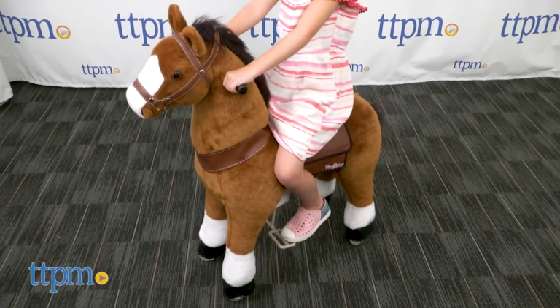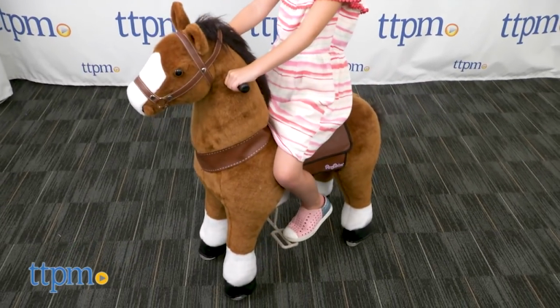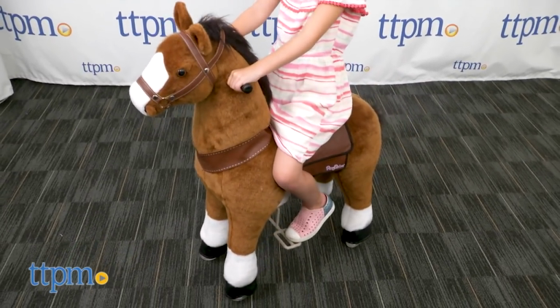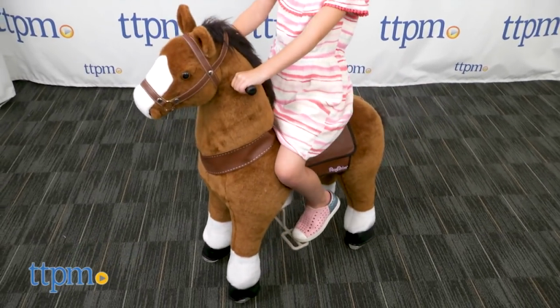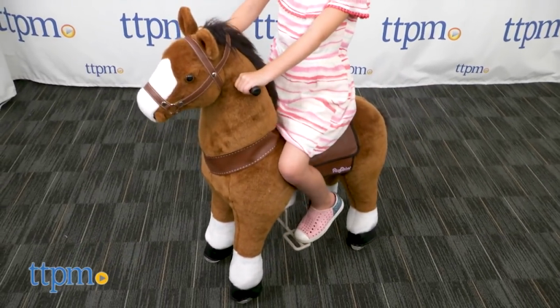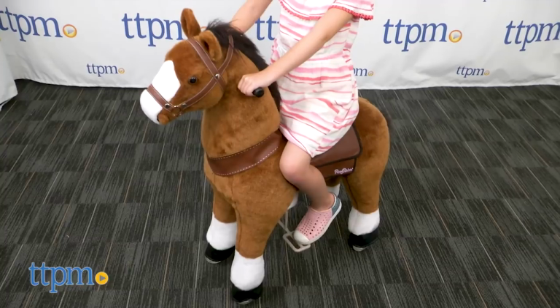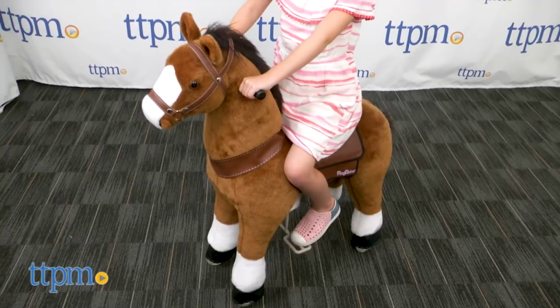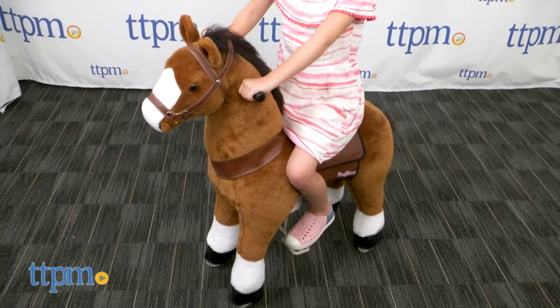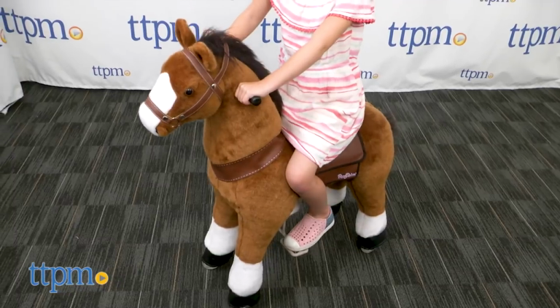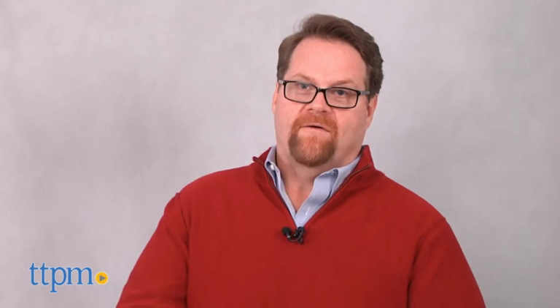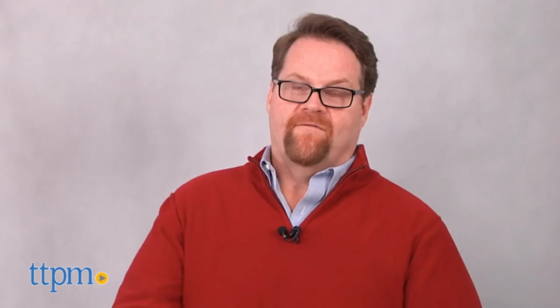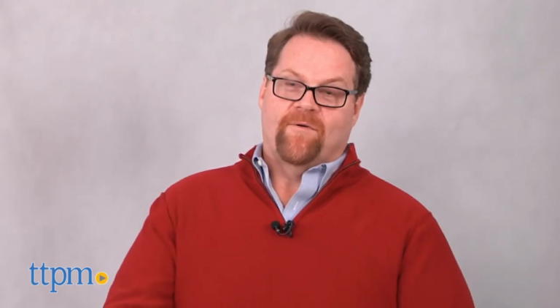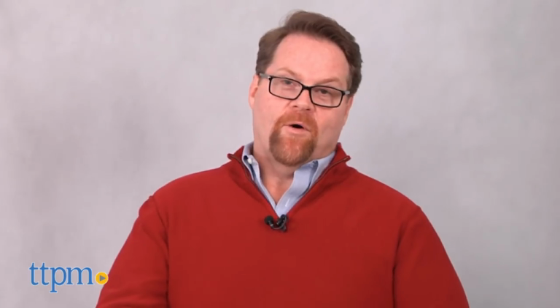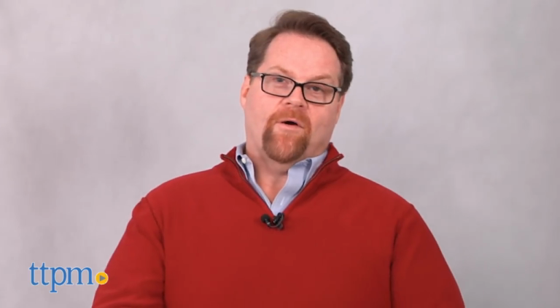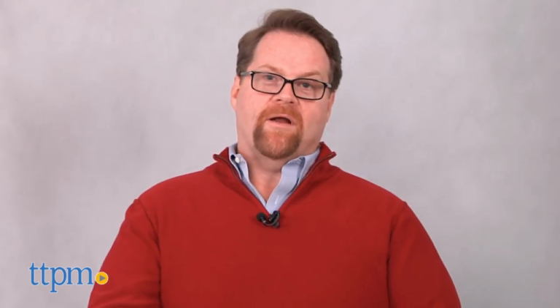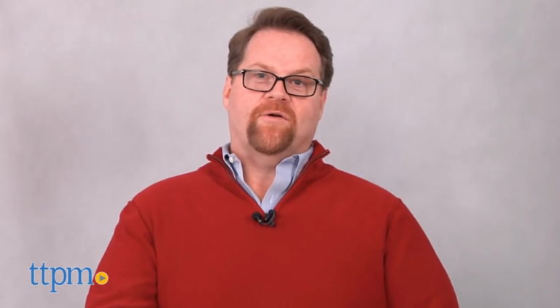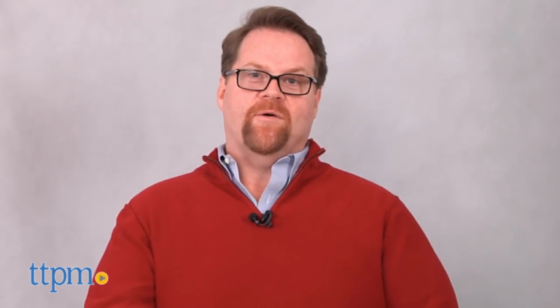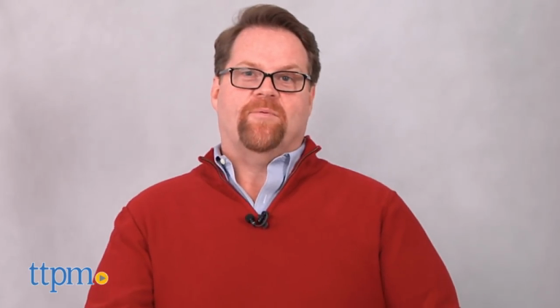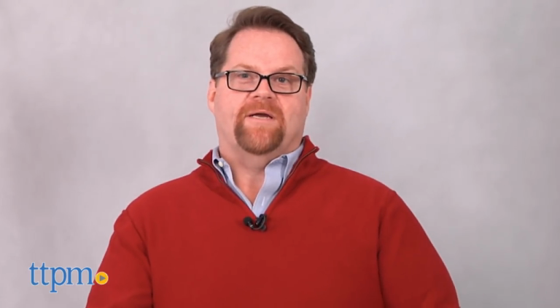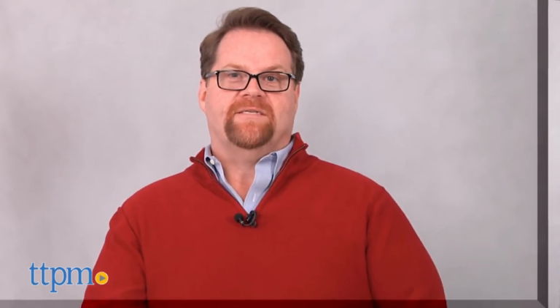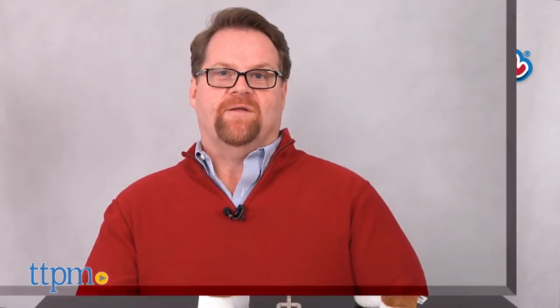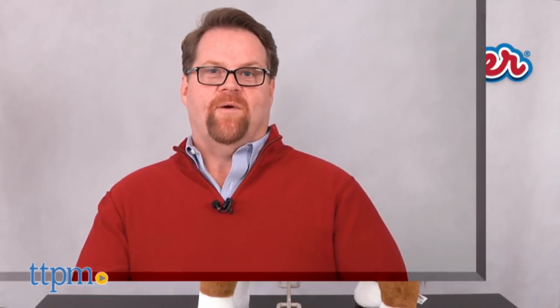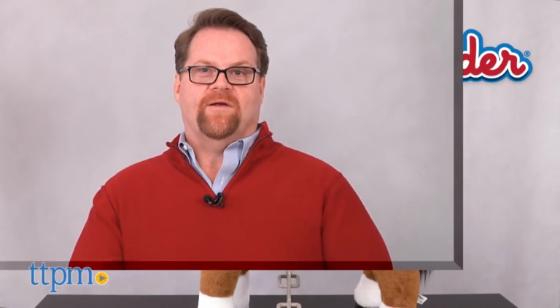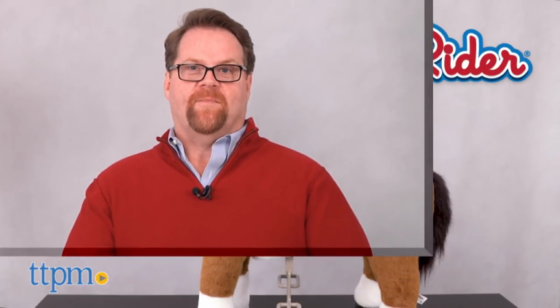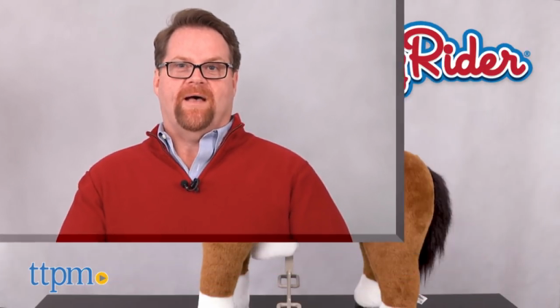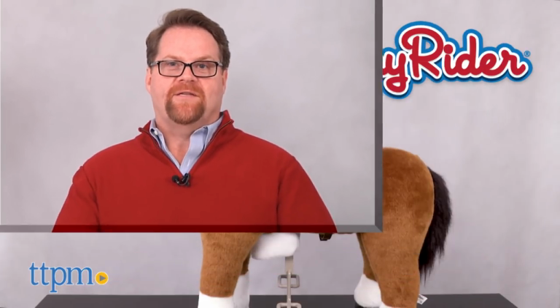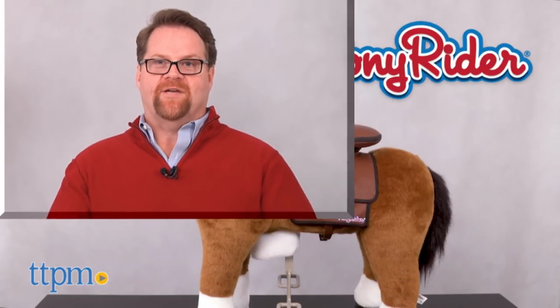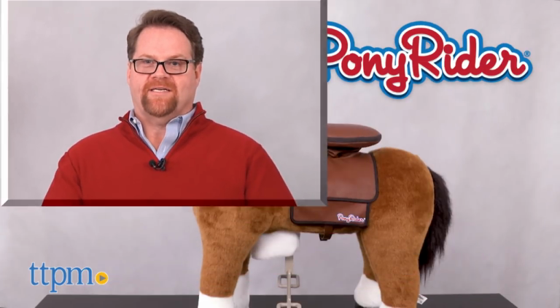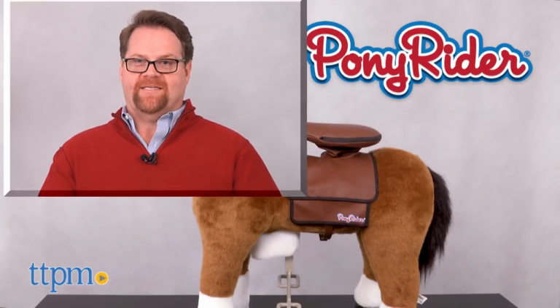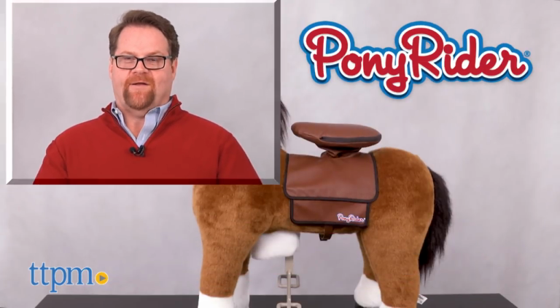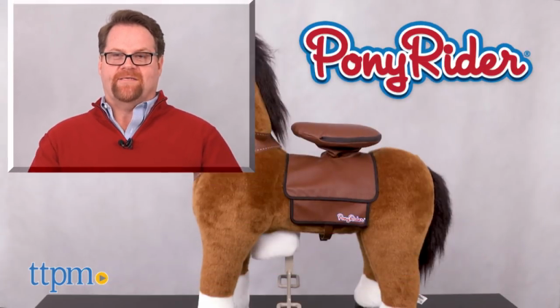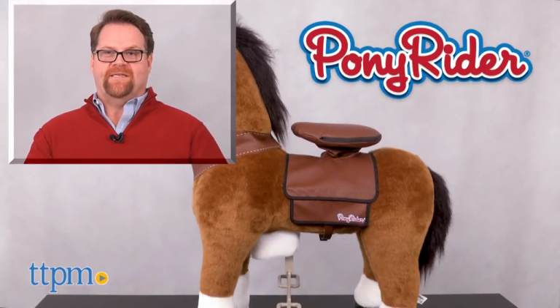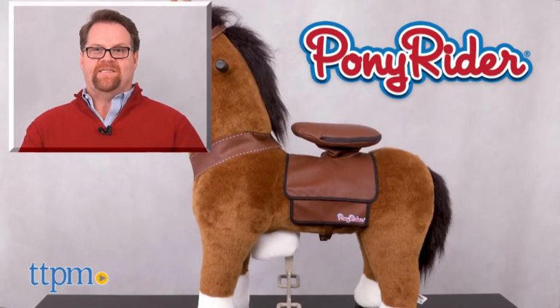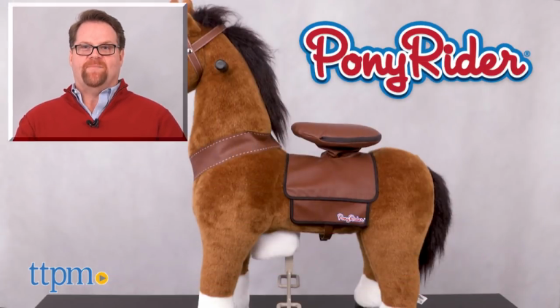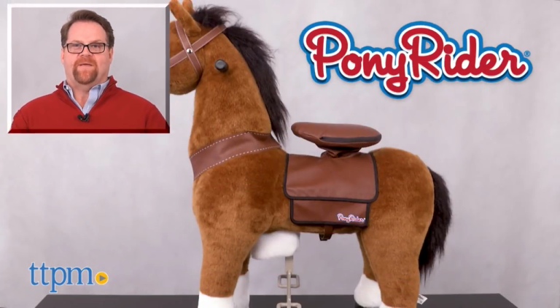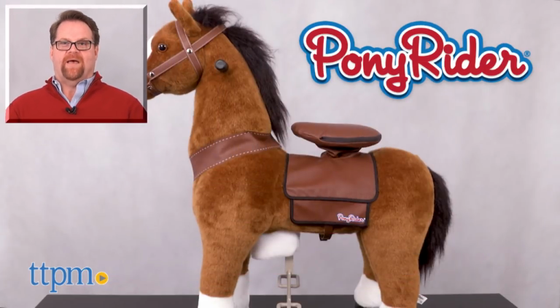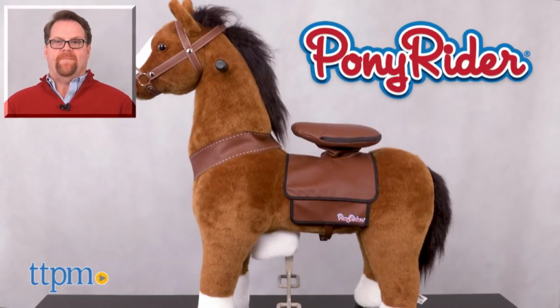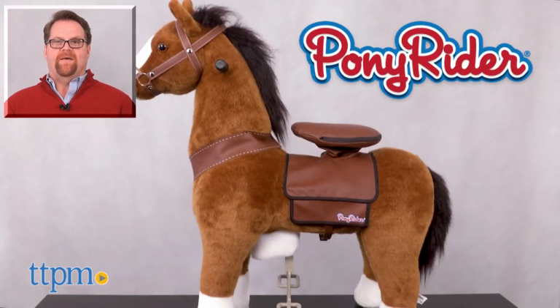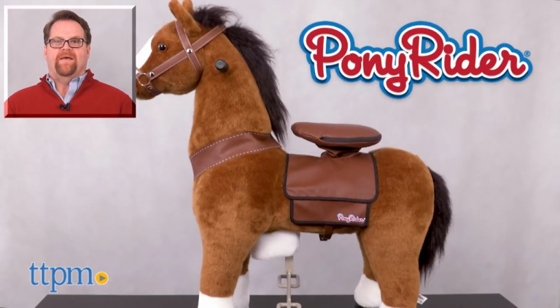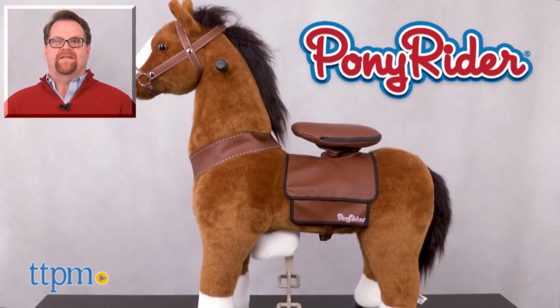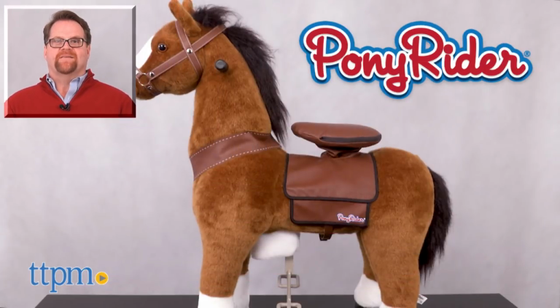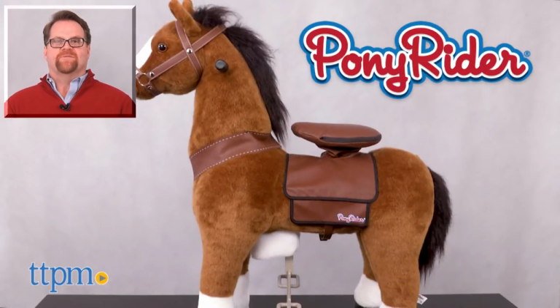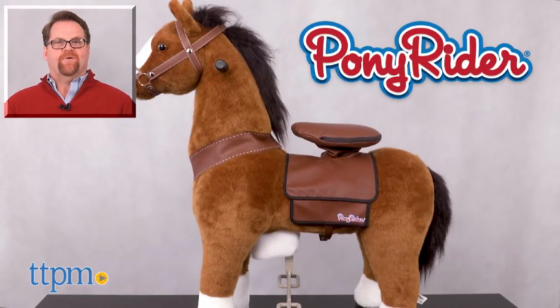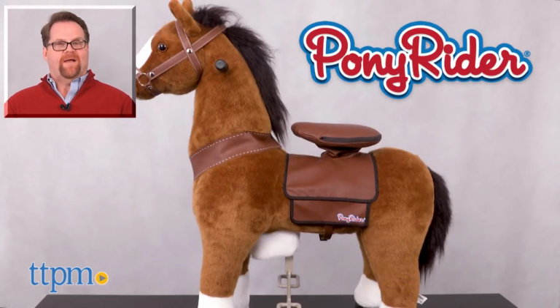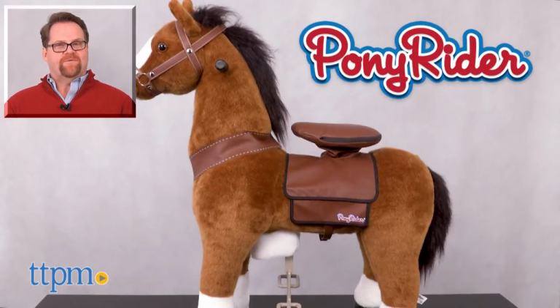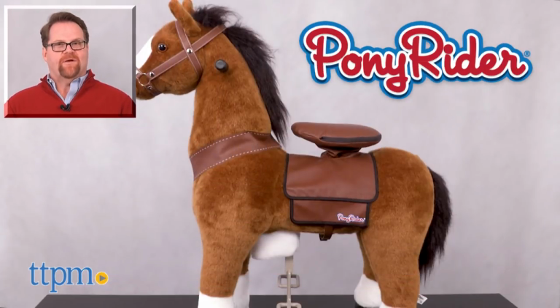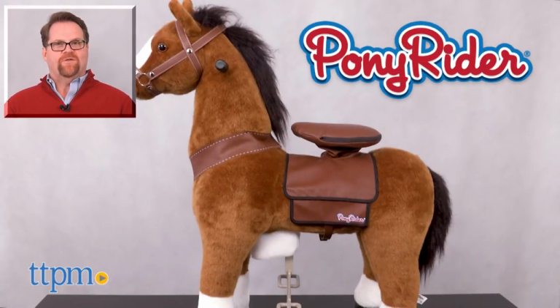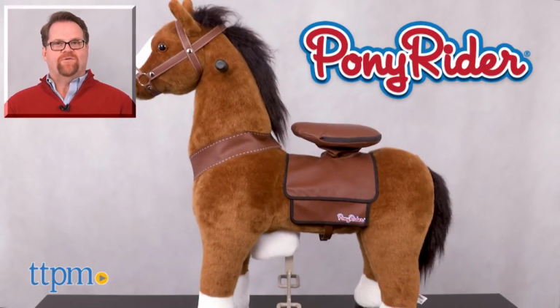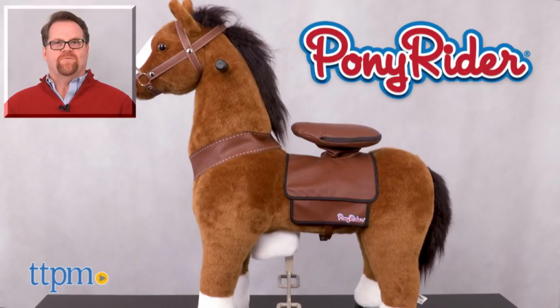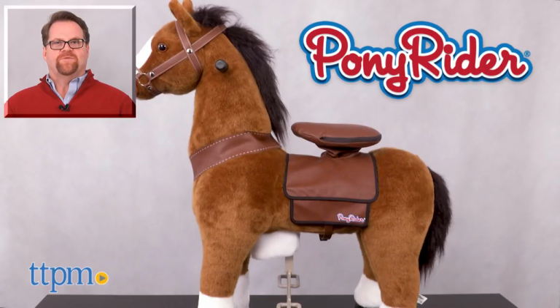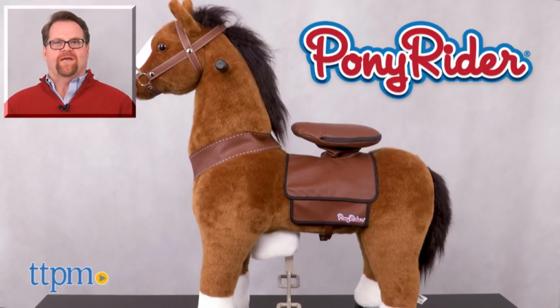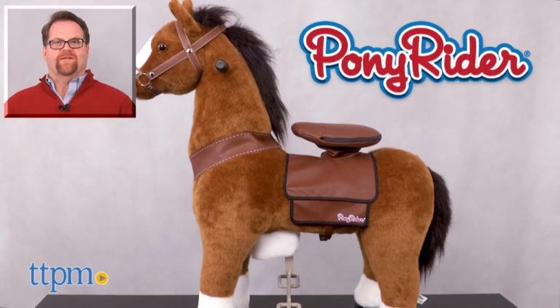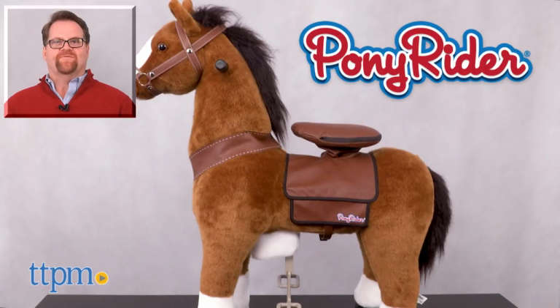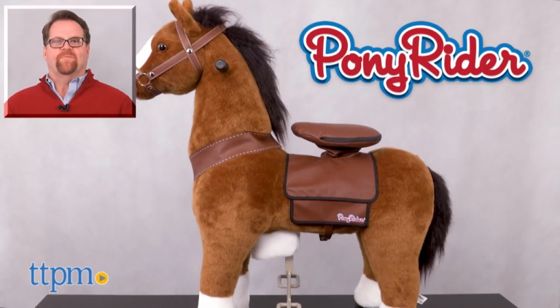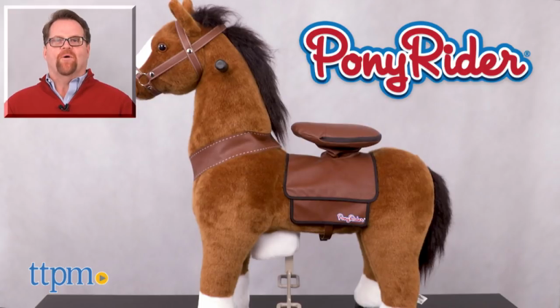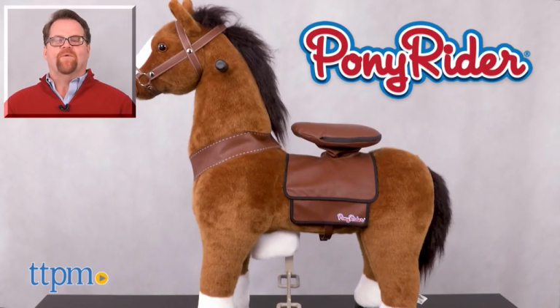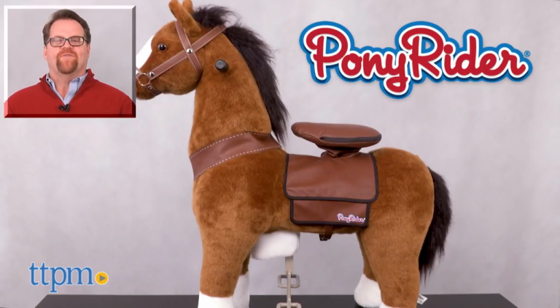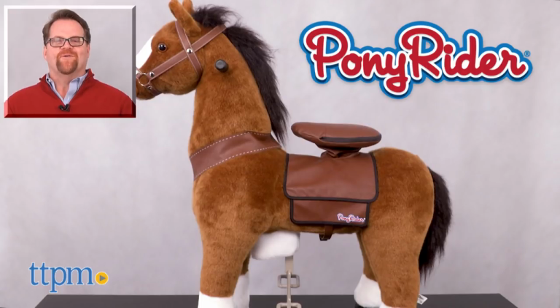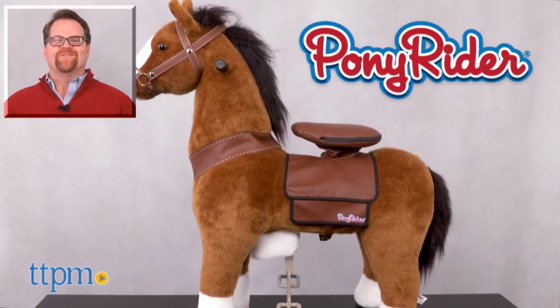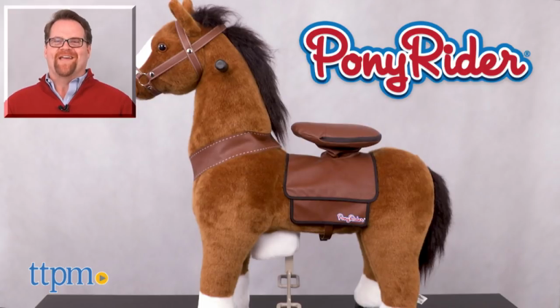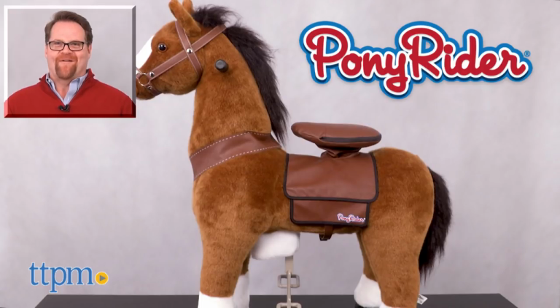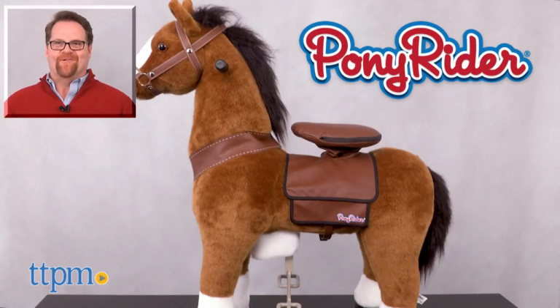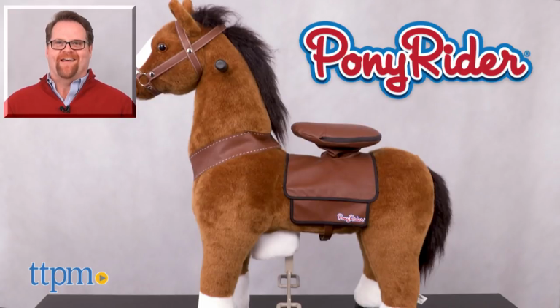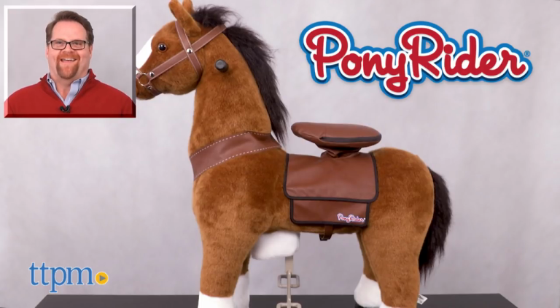Yee-haw! For more on current pricing and where to buy, check us out at TTPM, and subscribe to our YouTube channels for more reviews every day.